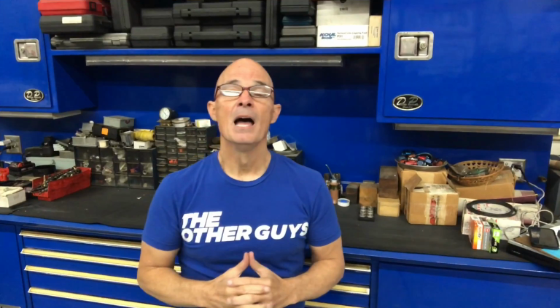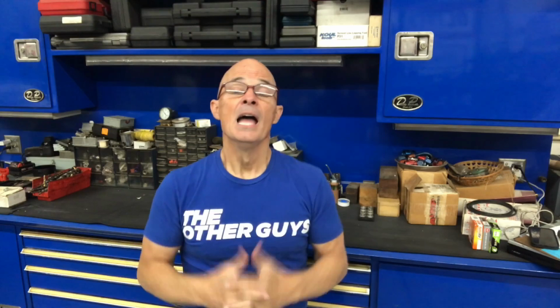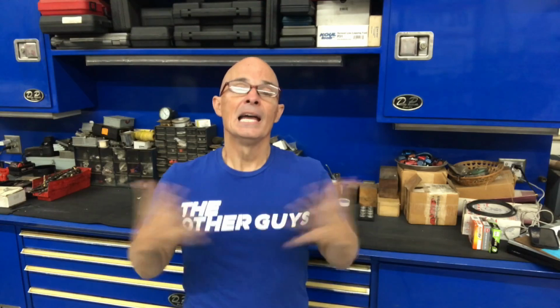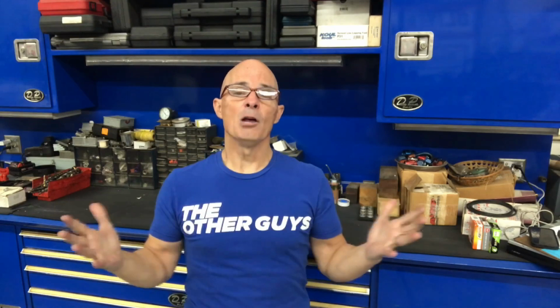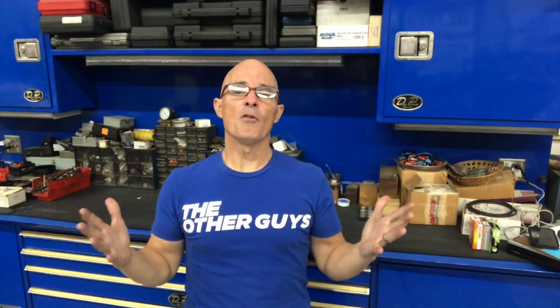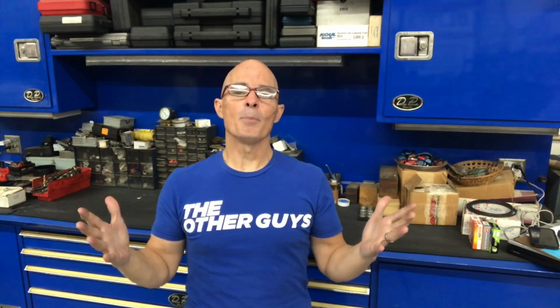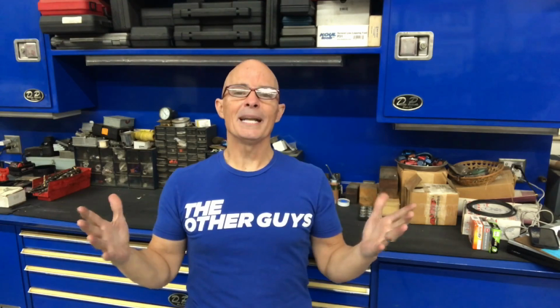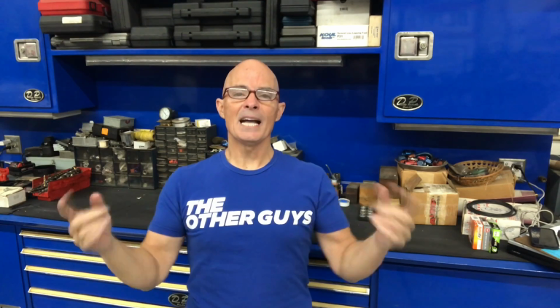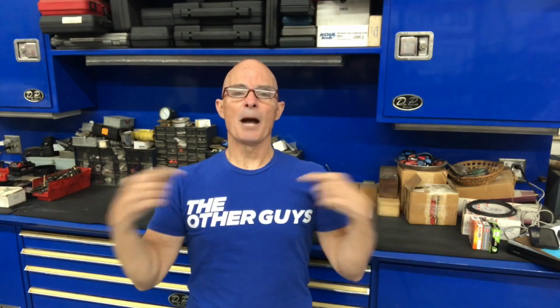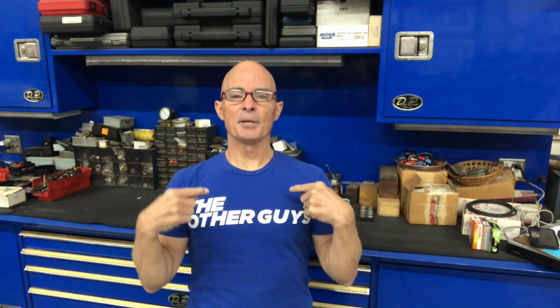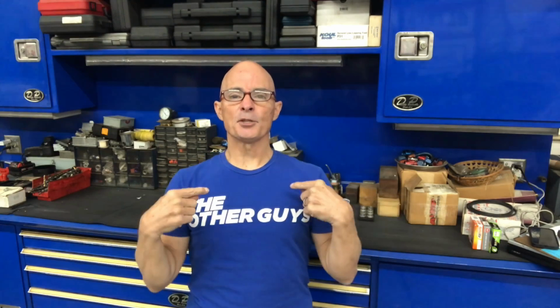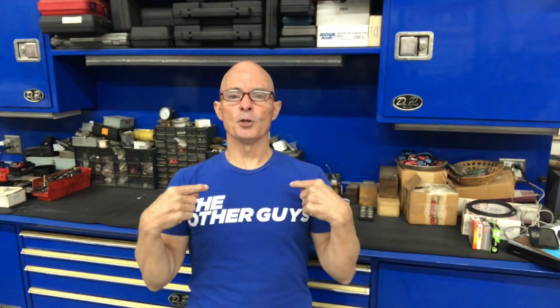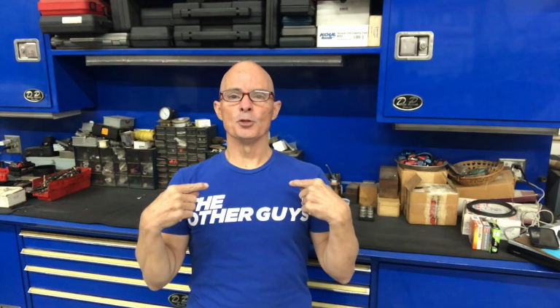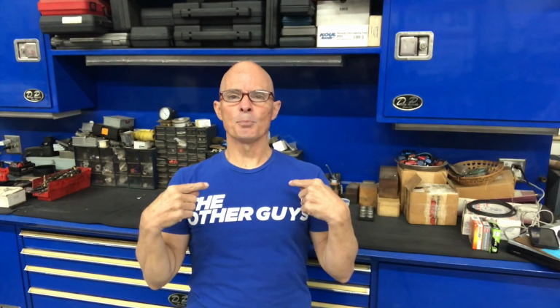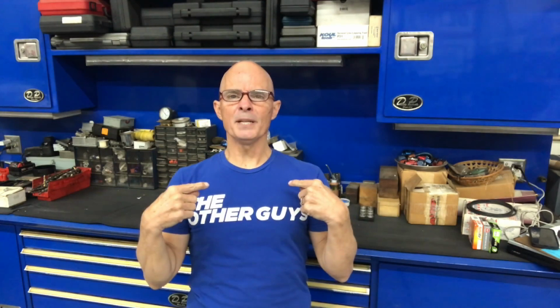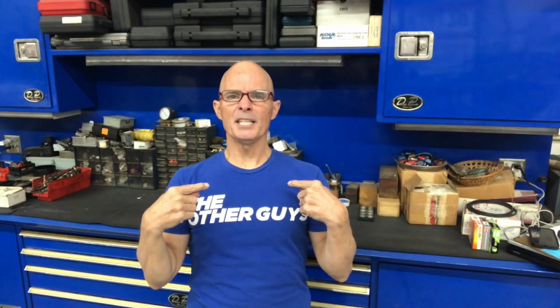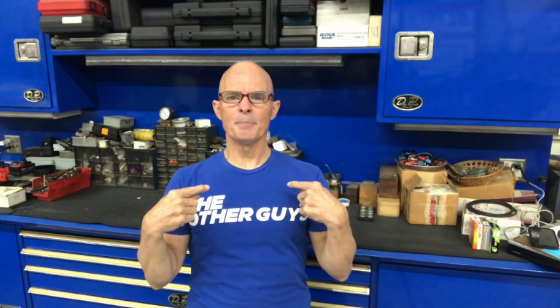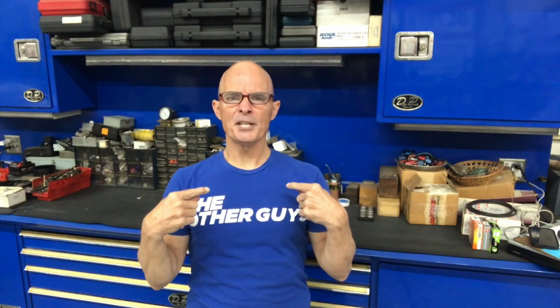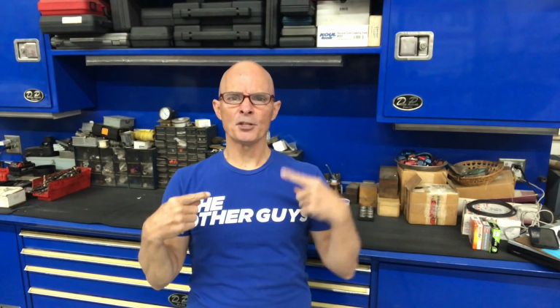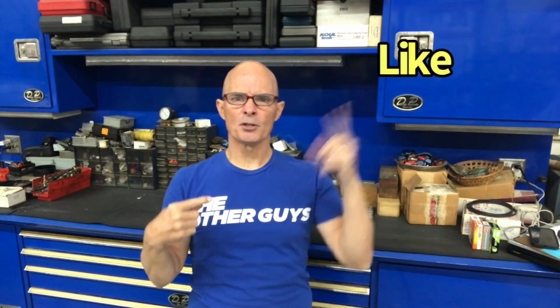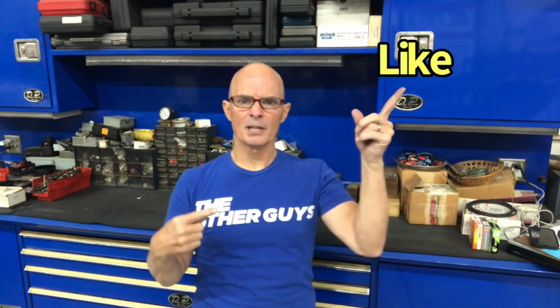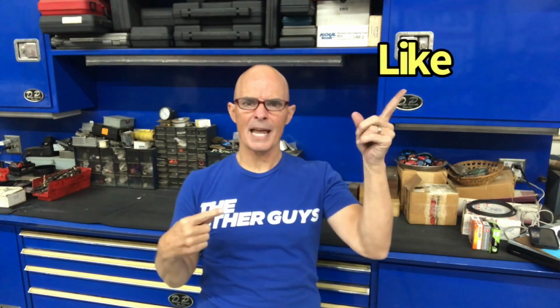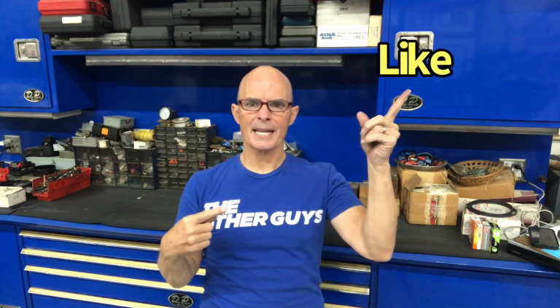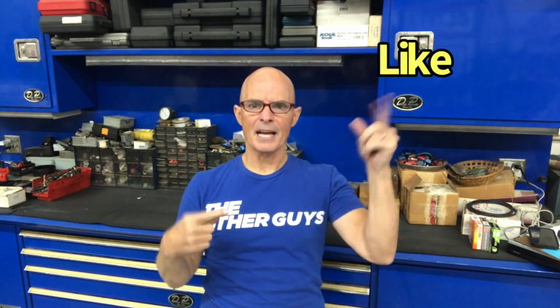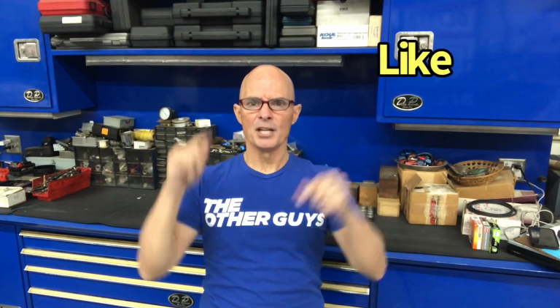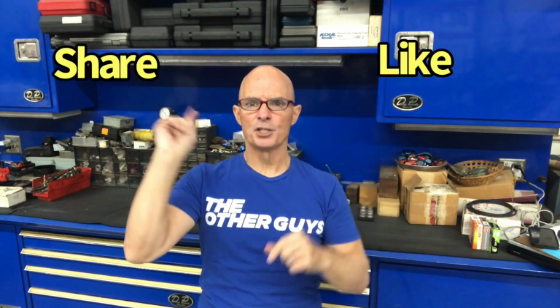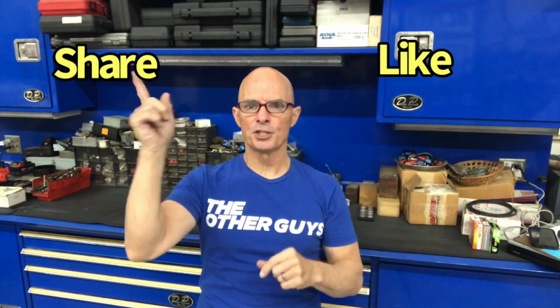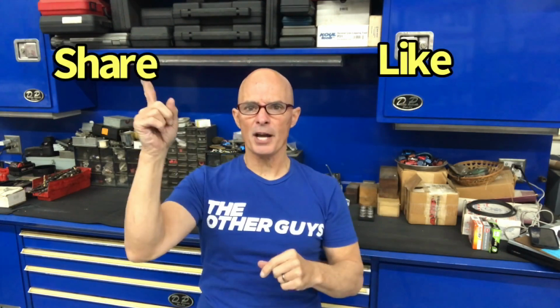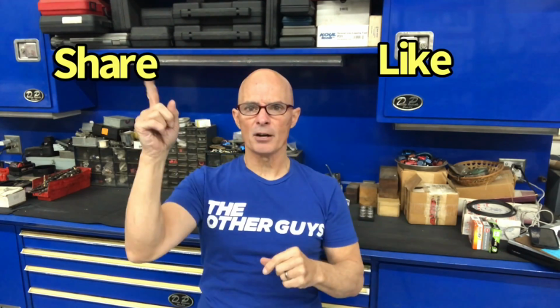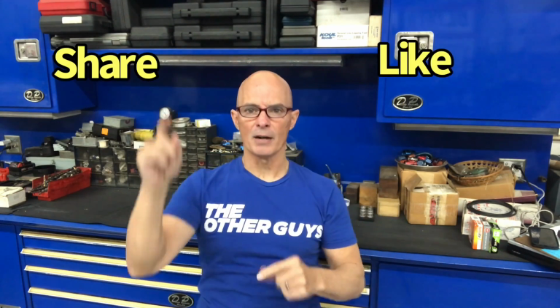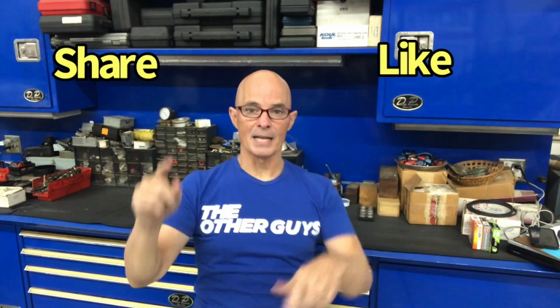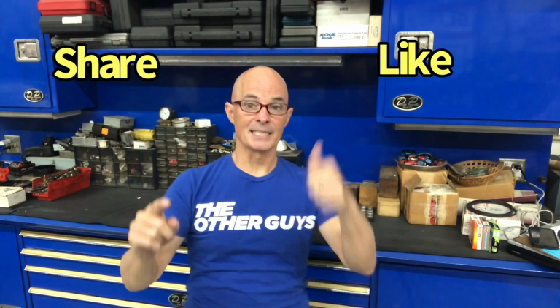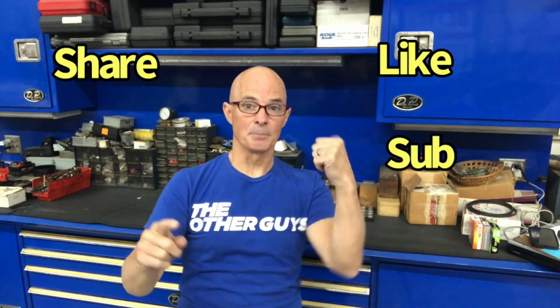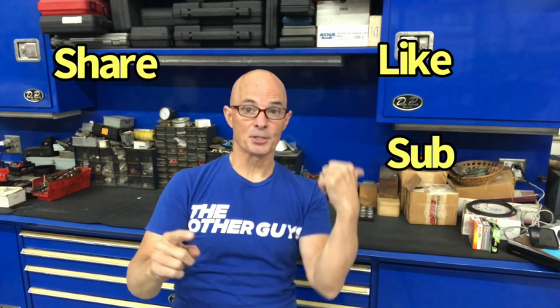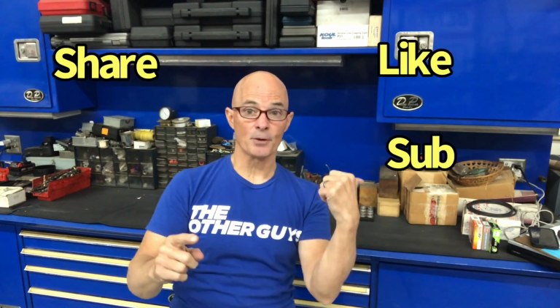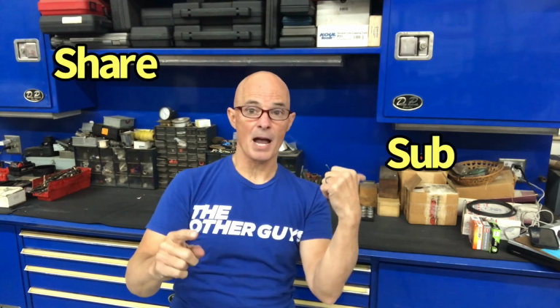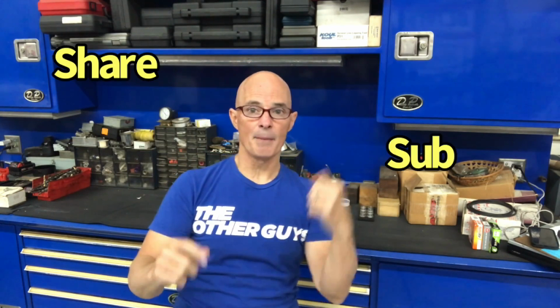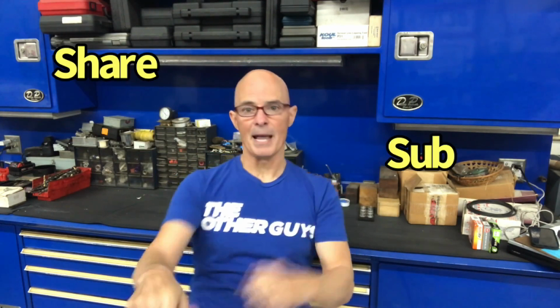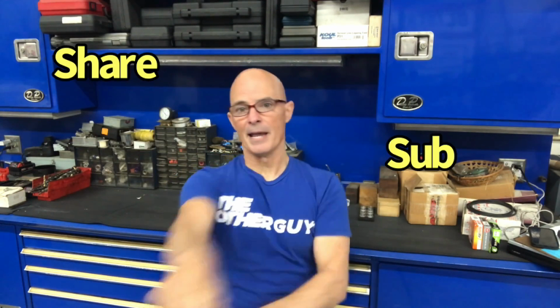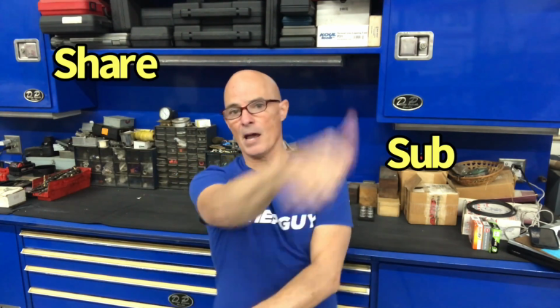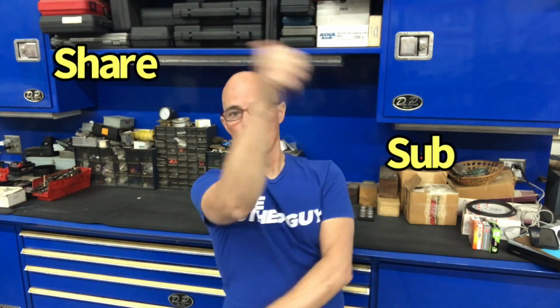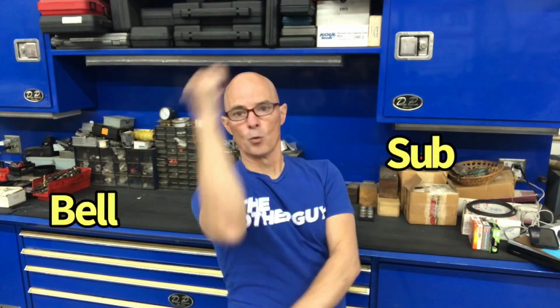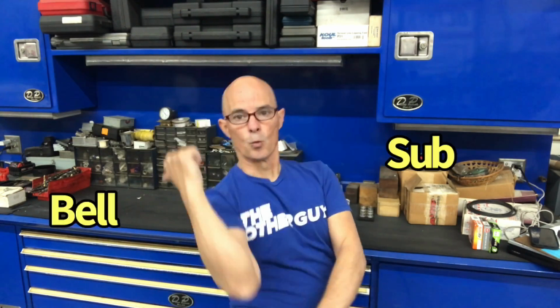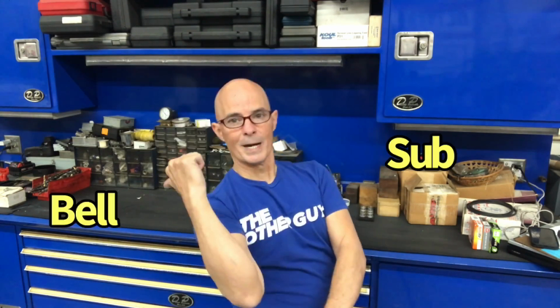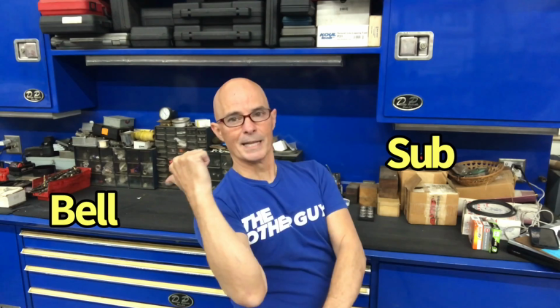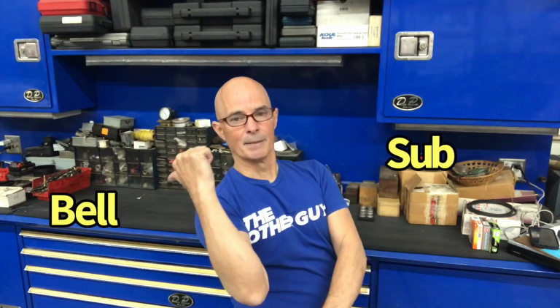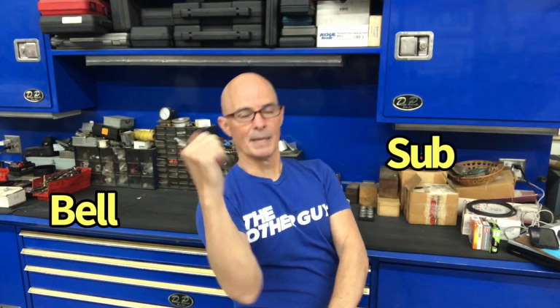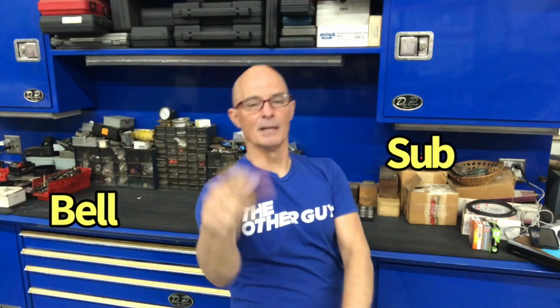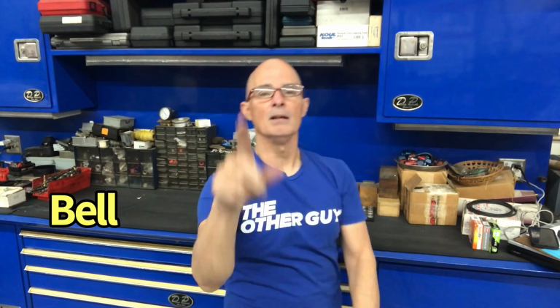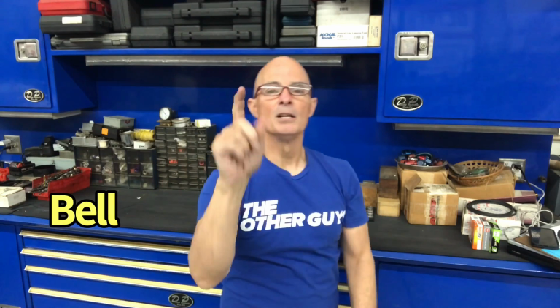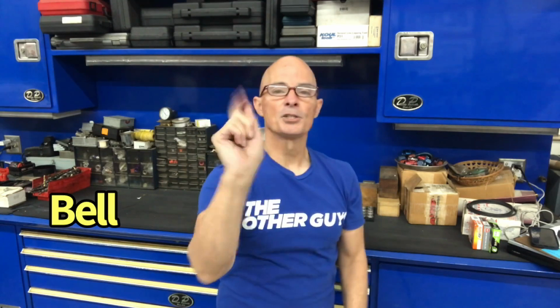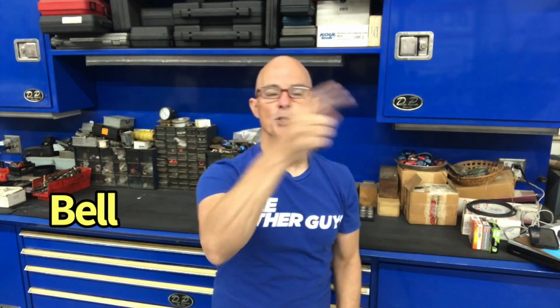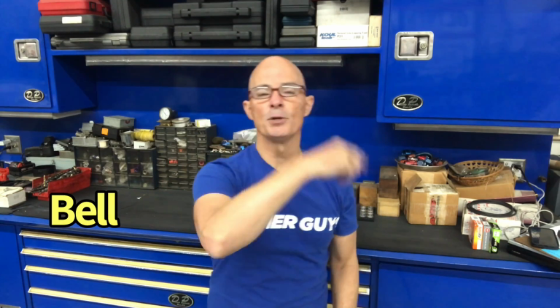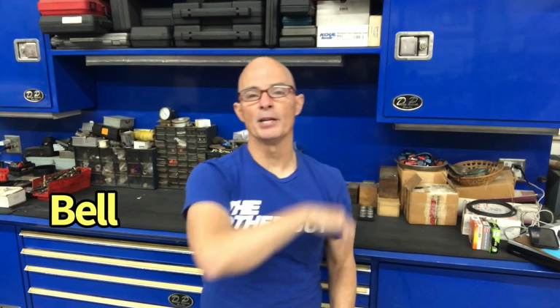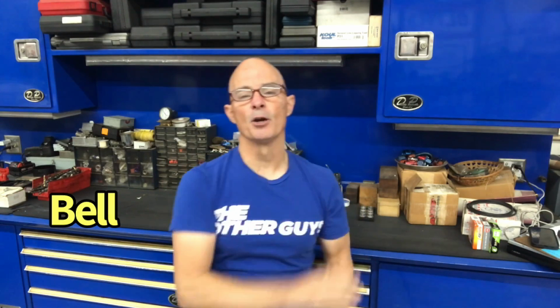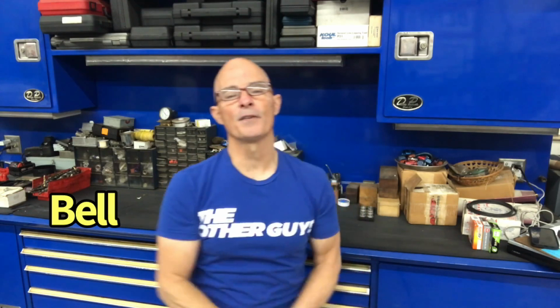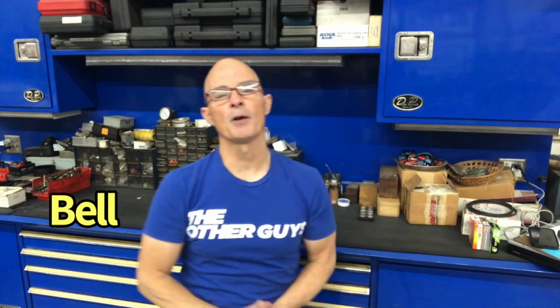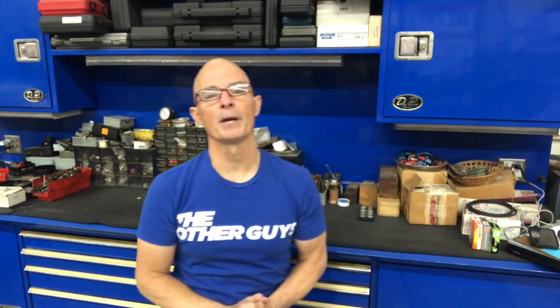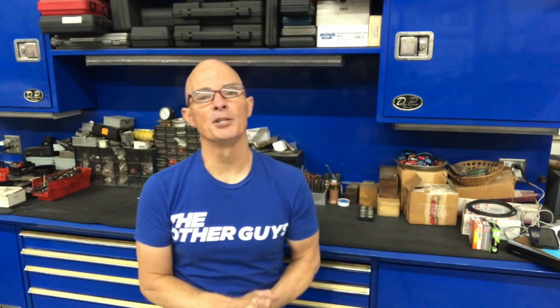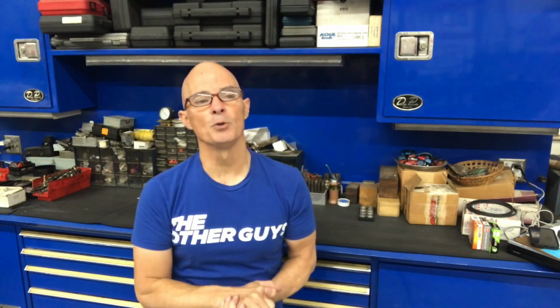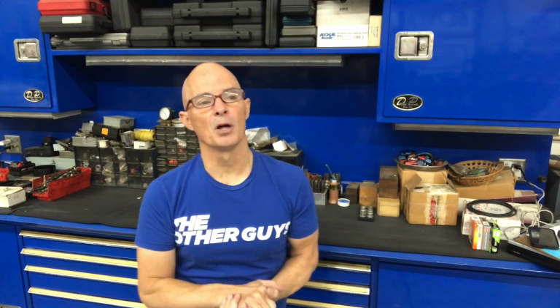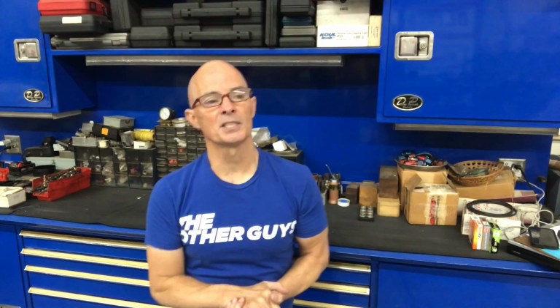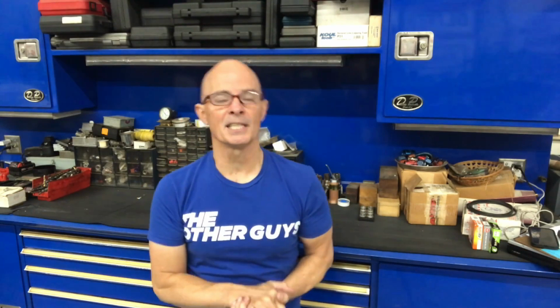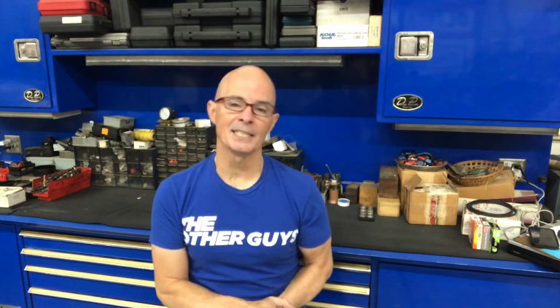Hello everybody, I'm Richard Holder. Please make sure to like, share, subscribe, and ring the bell so you get notified when I do all this testing.